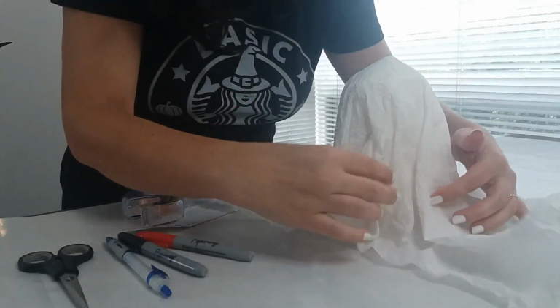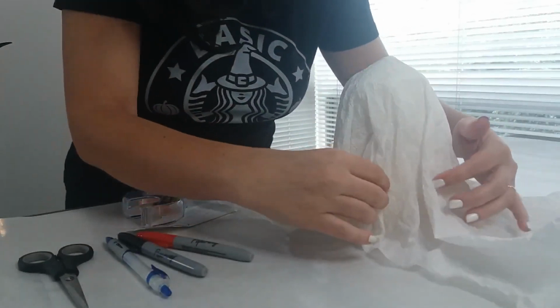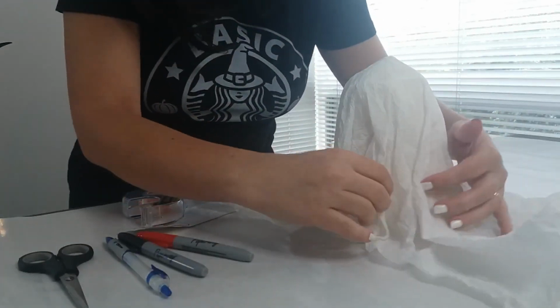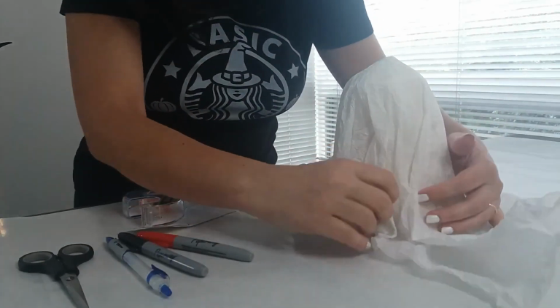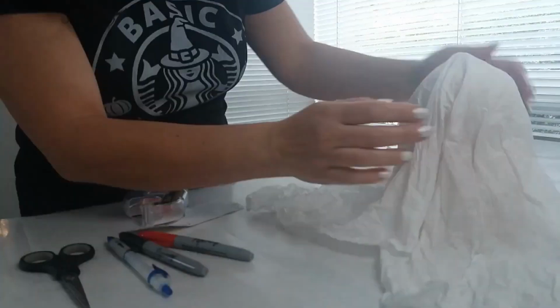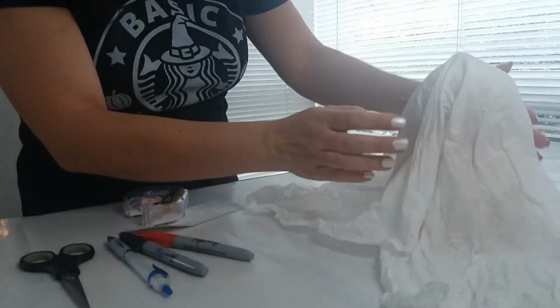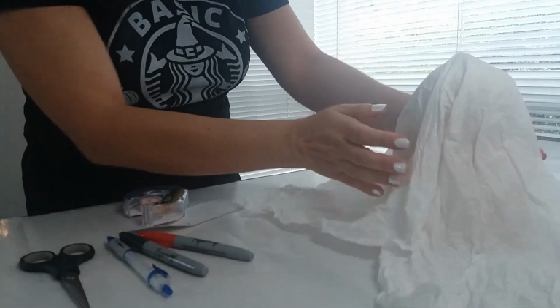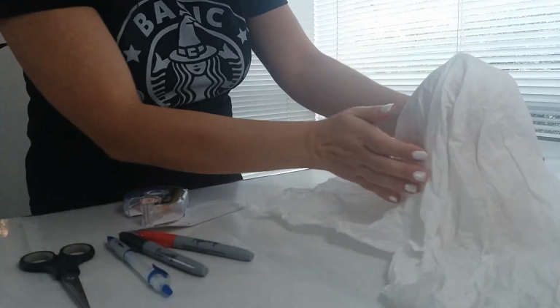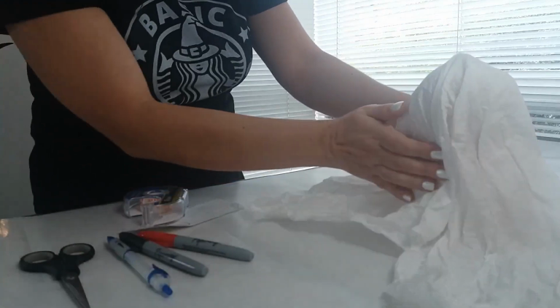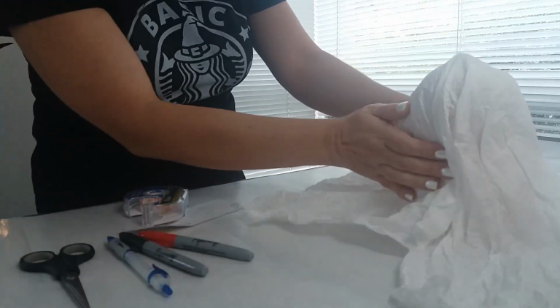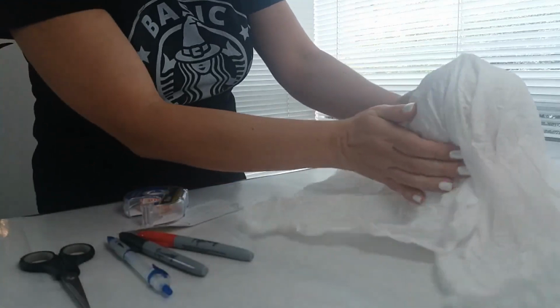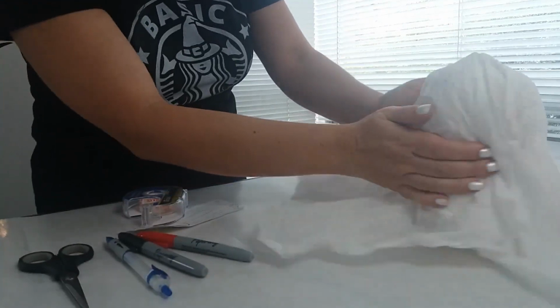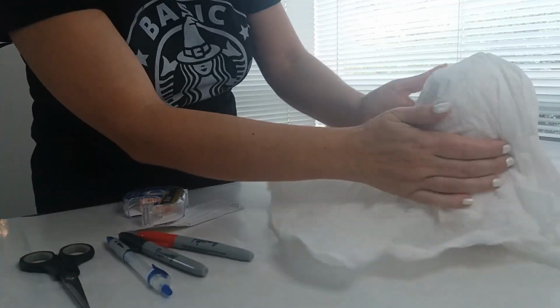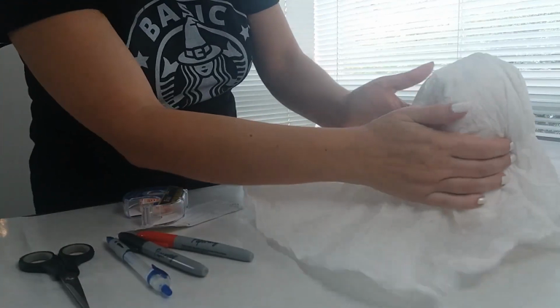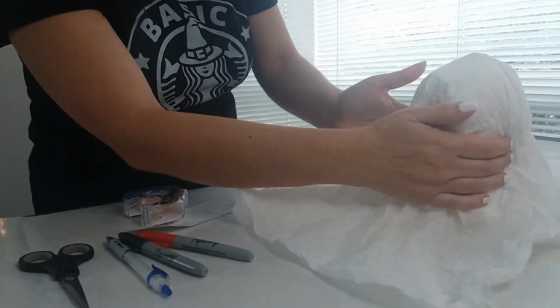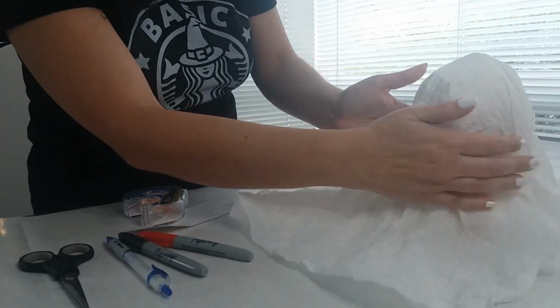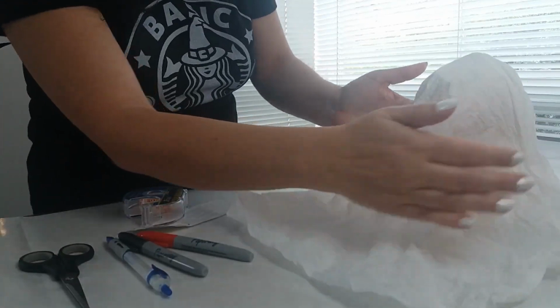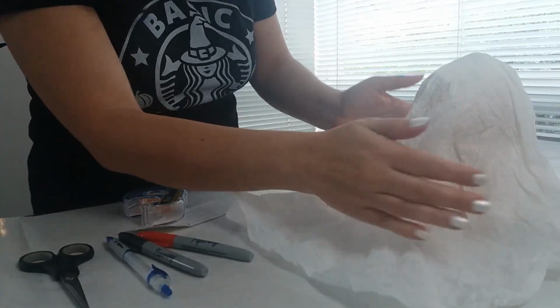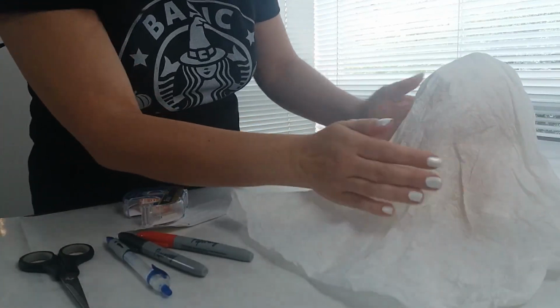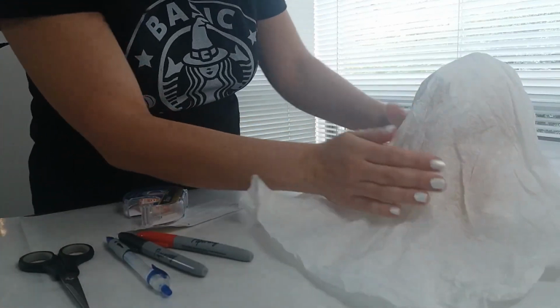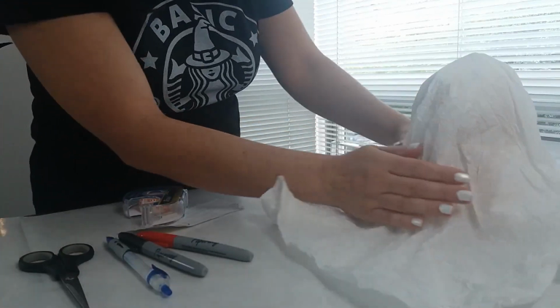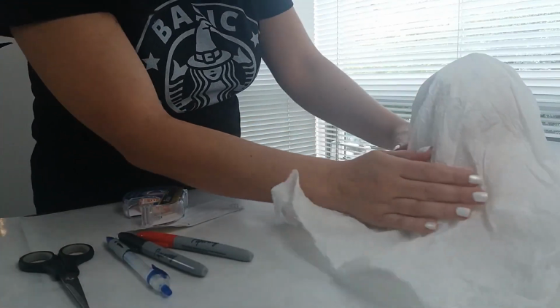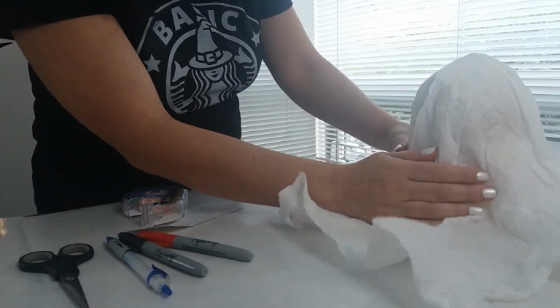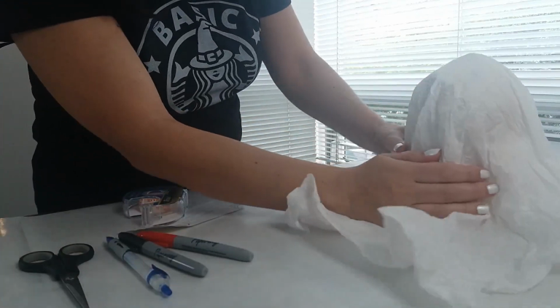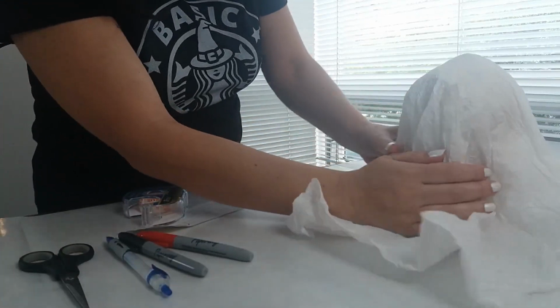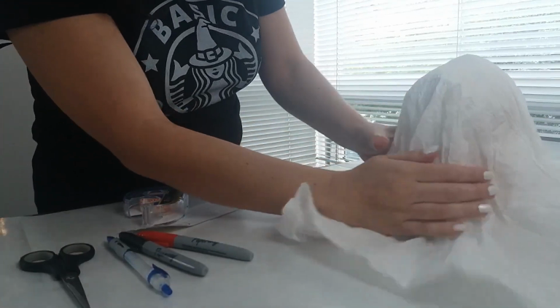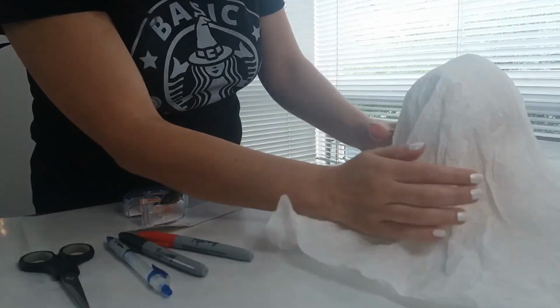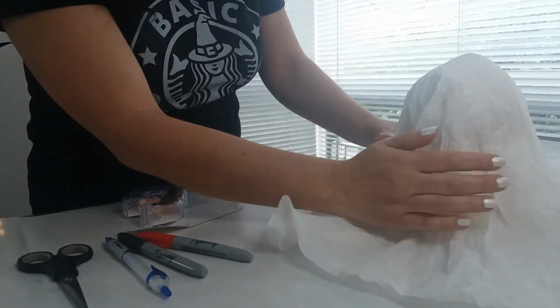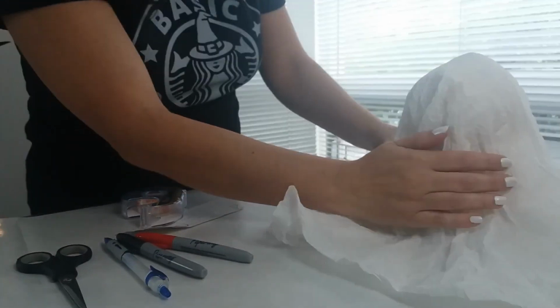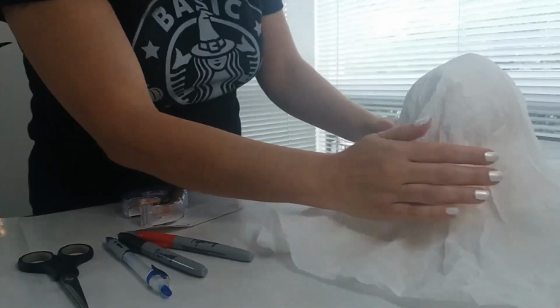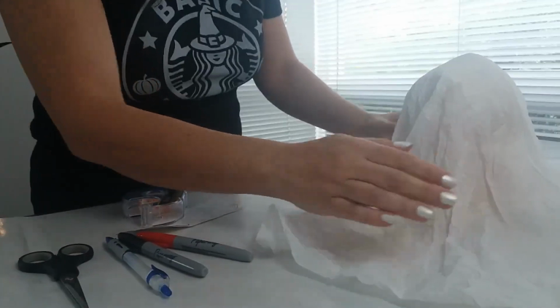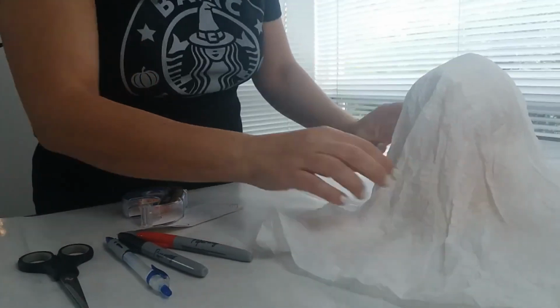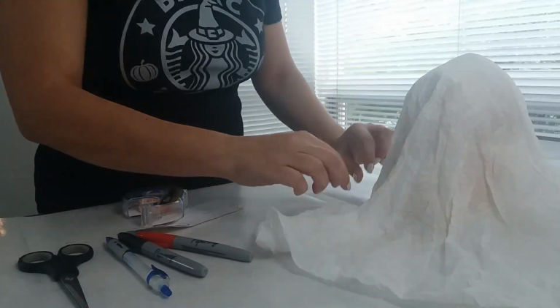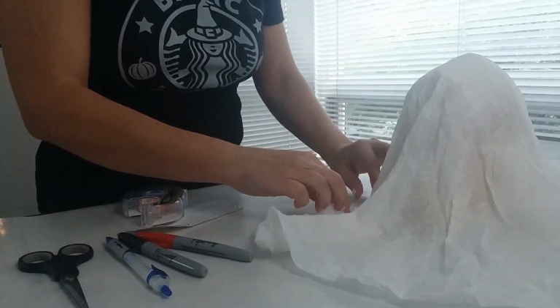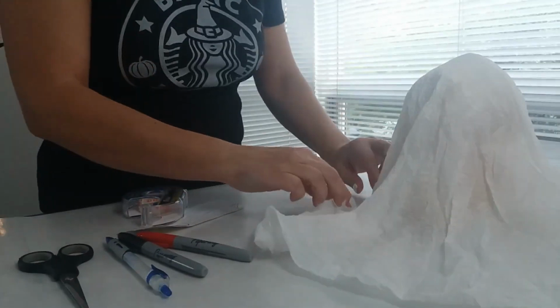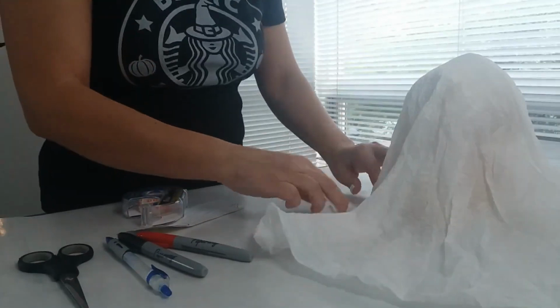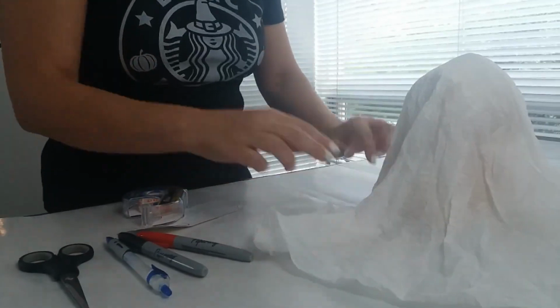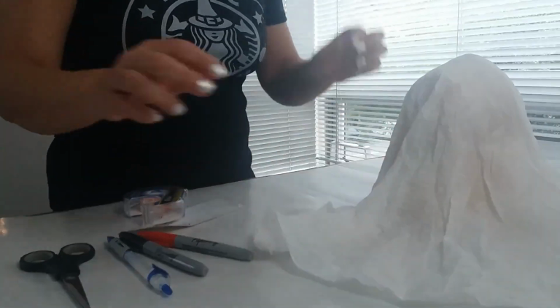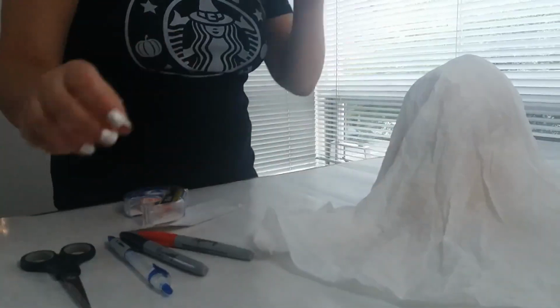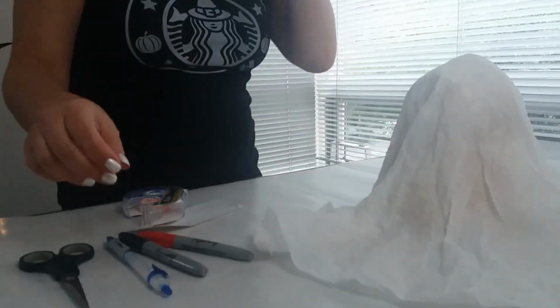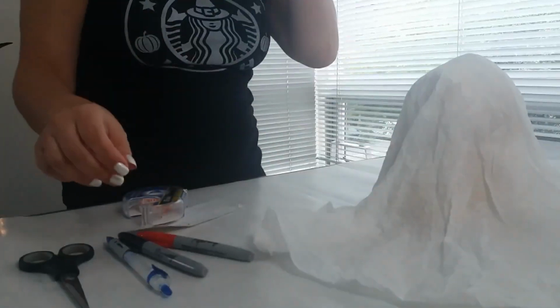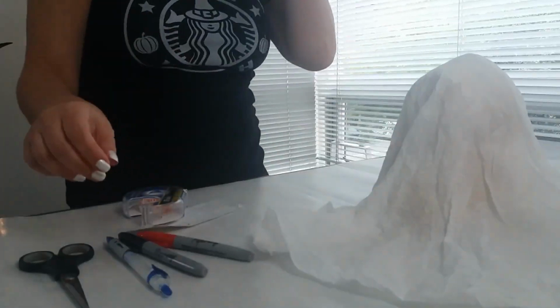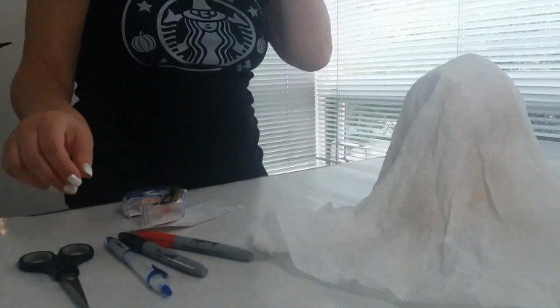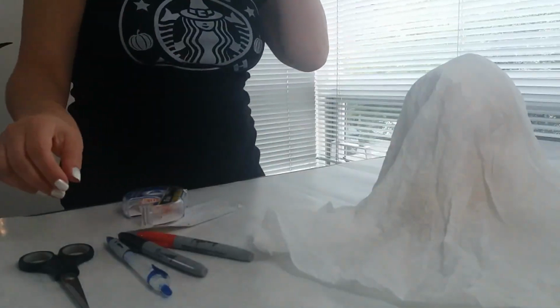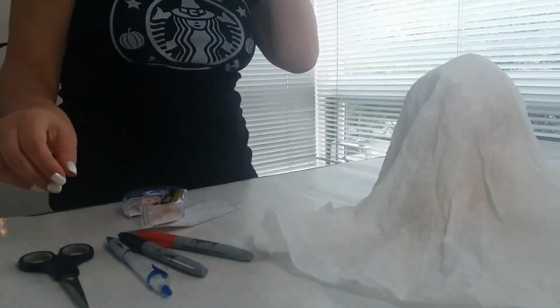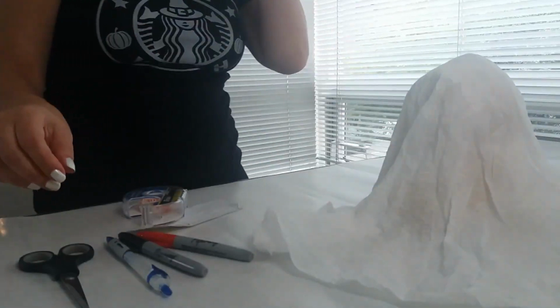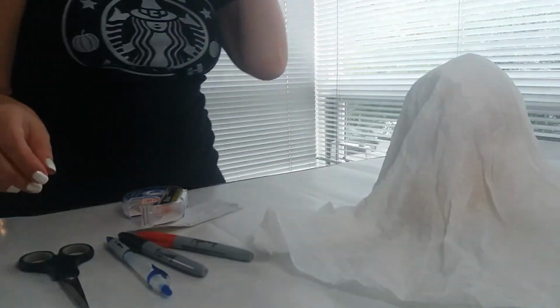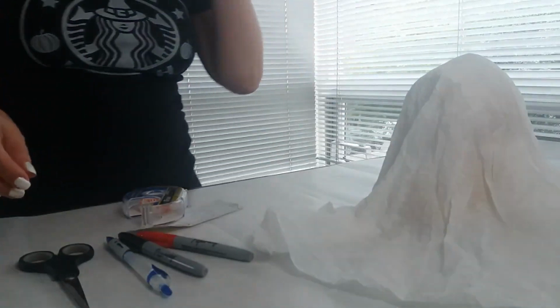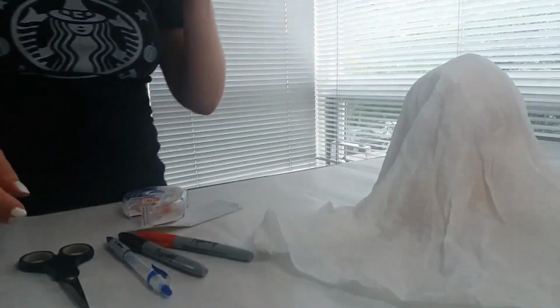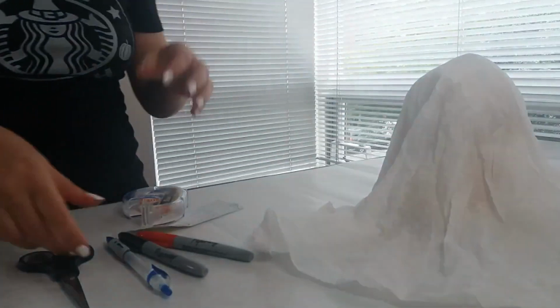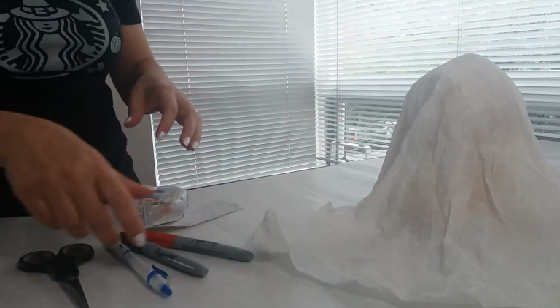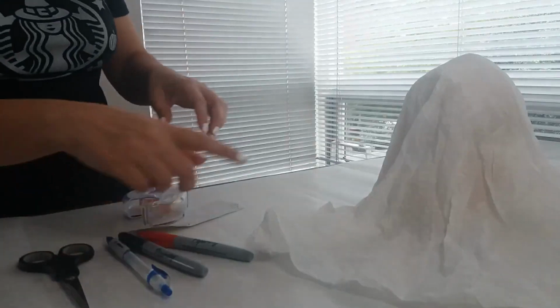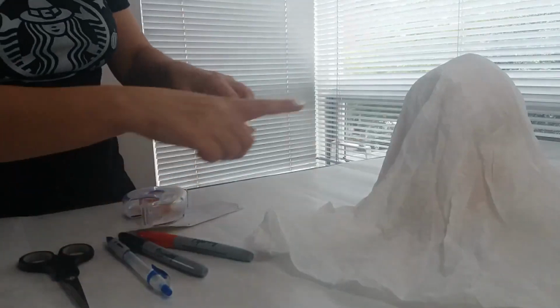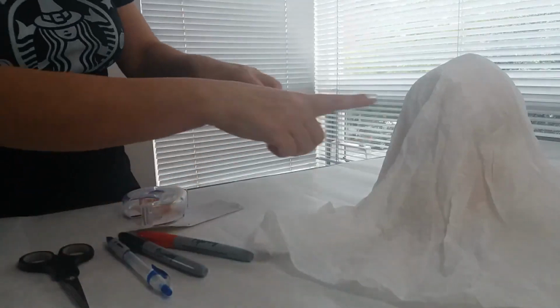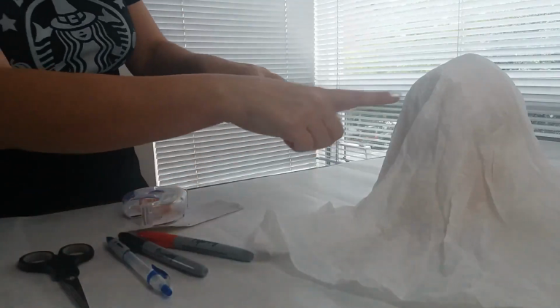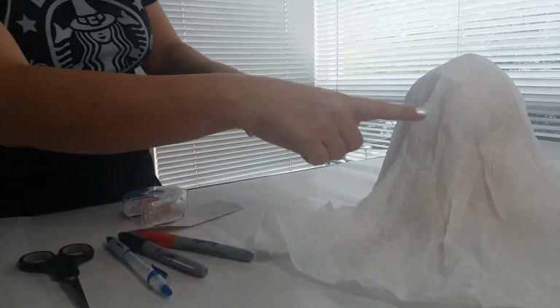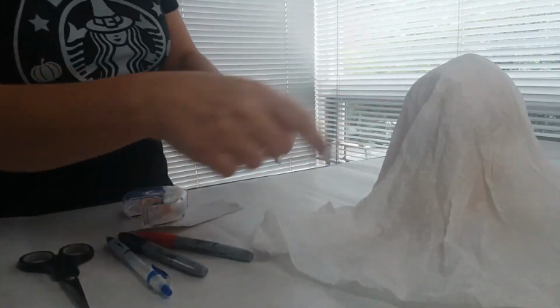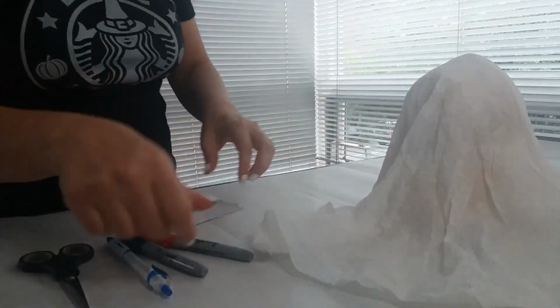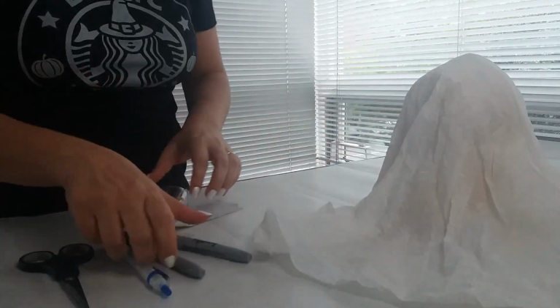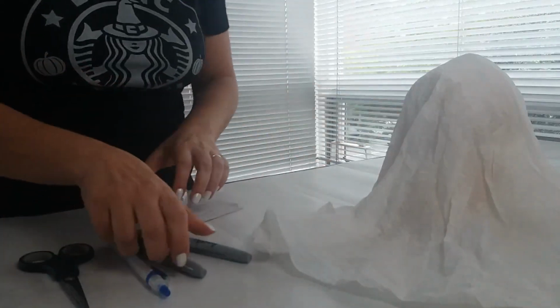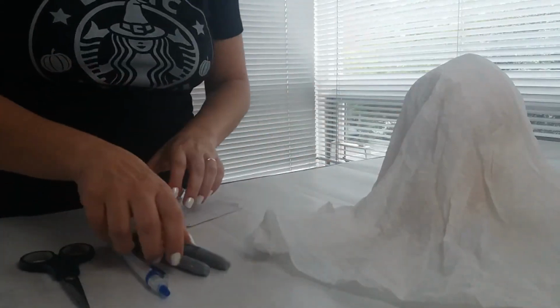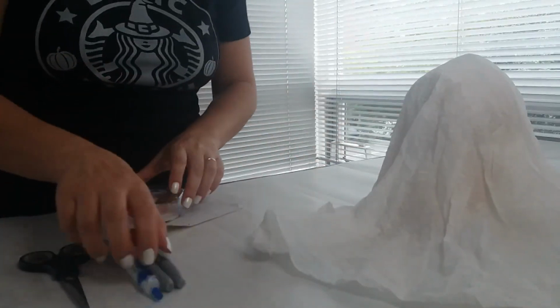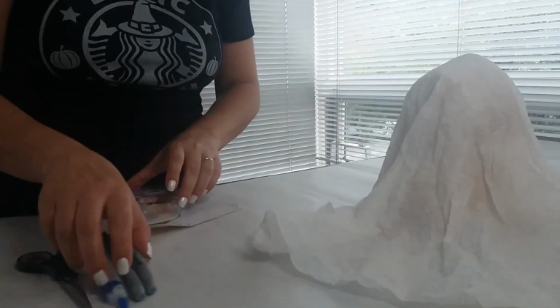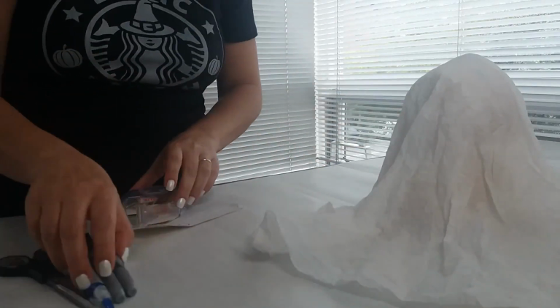Agora, a gente vai fazer o olhinho e a boquinha.